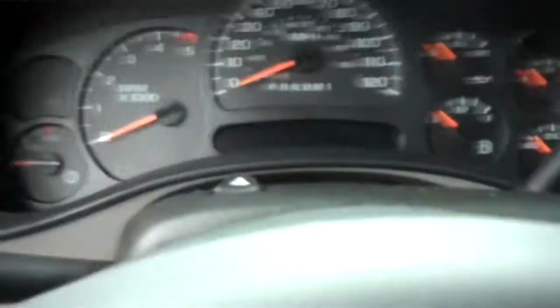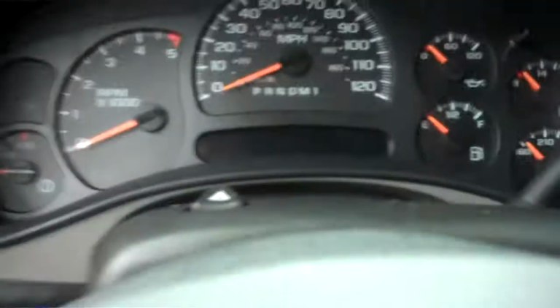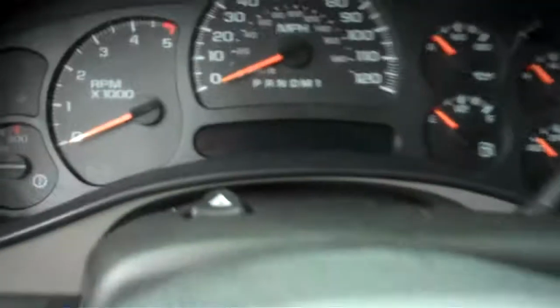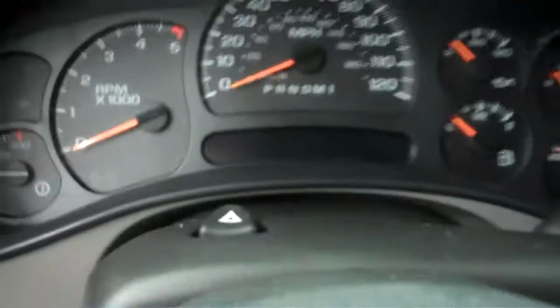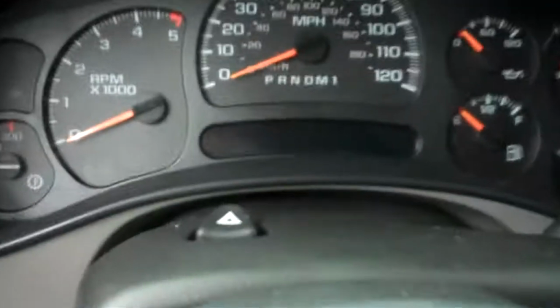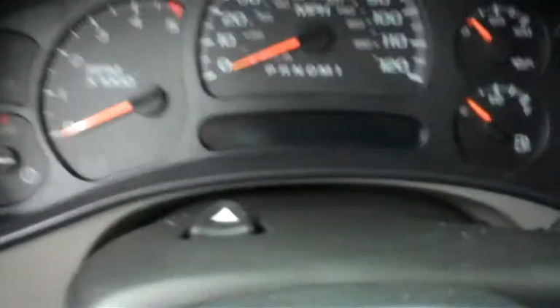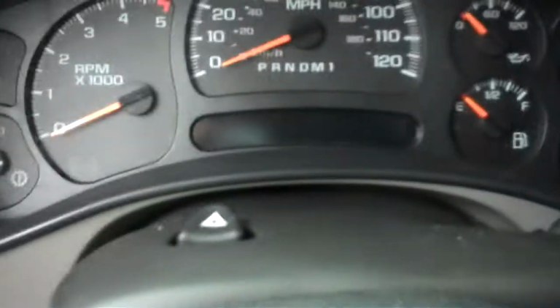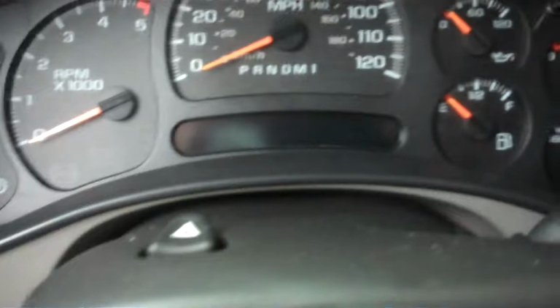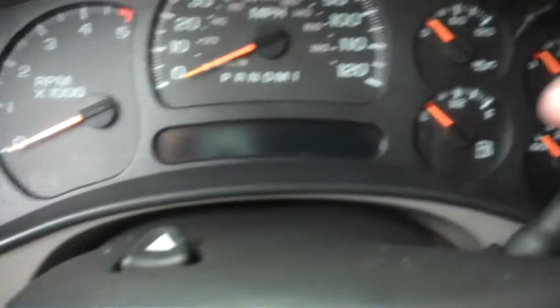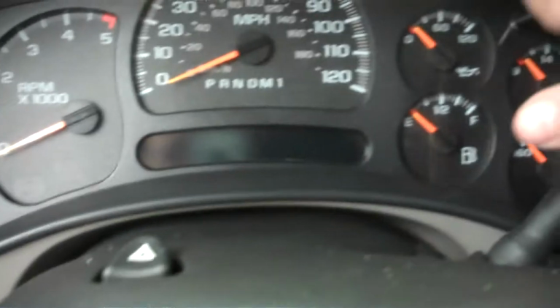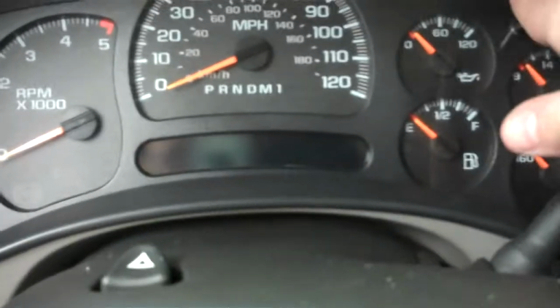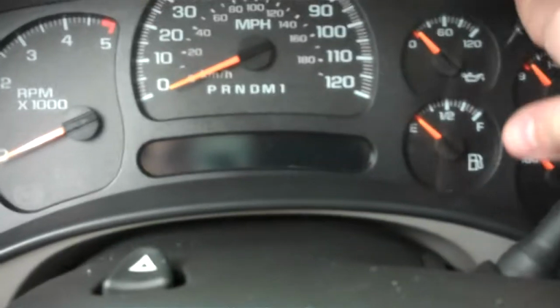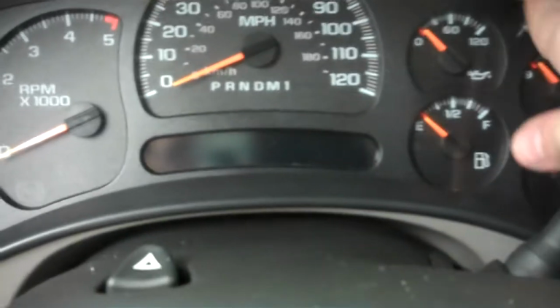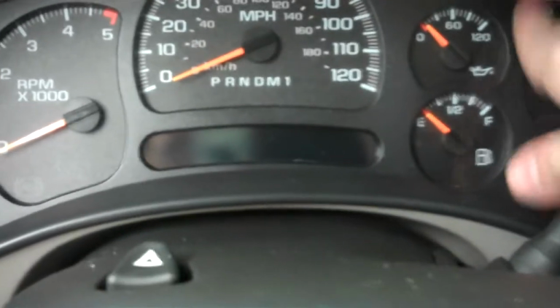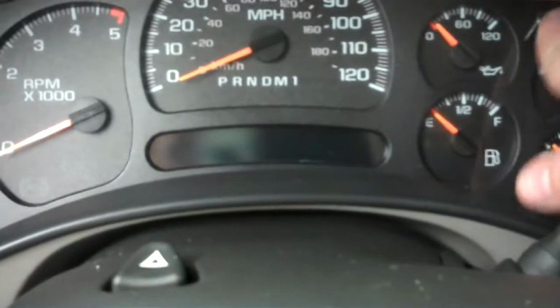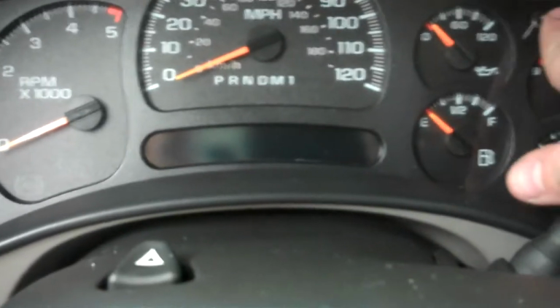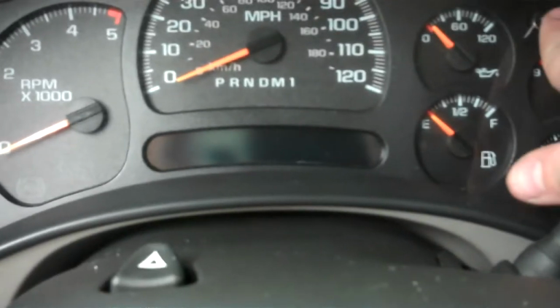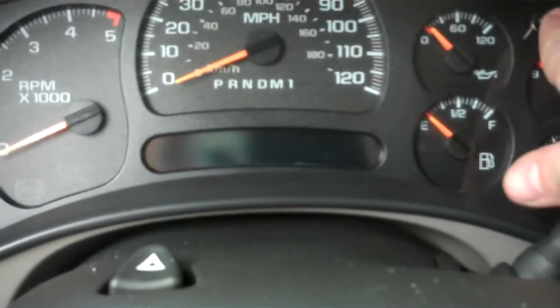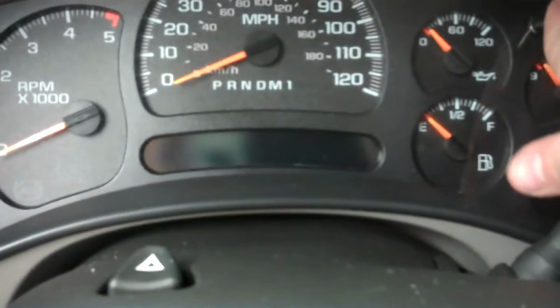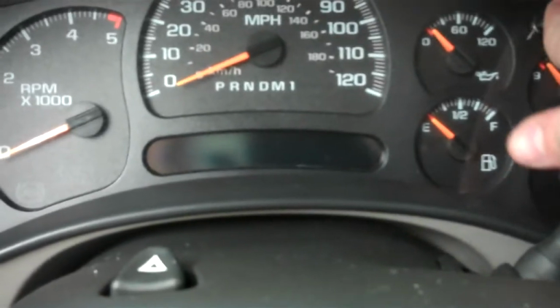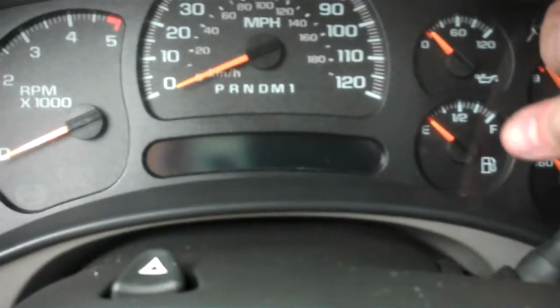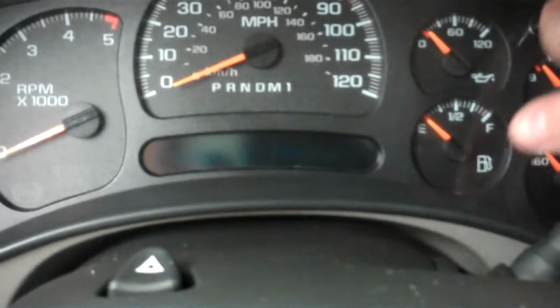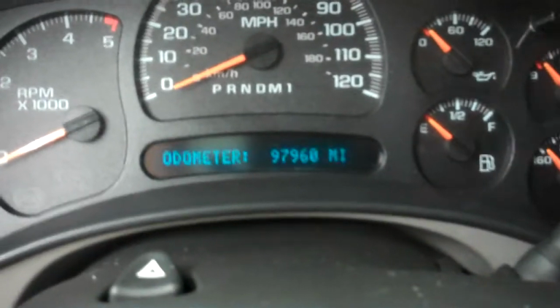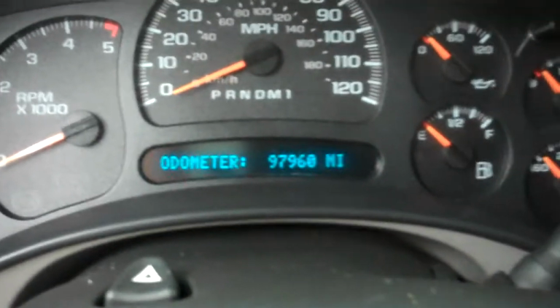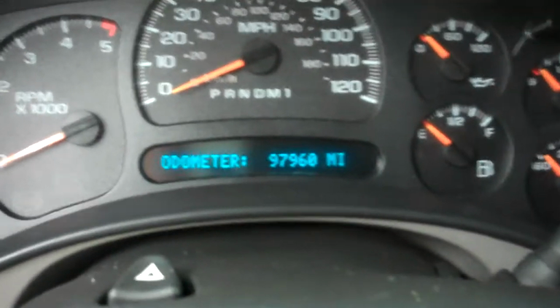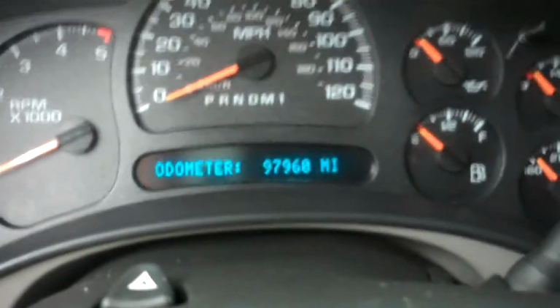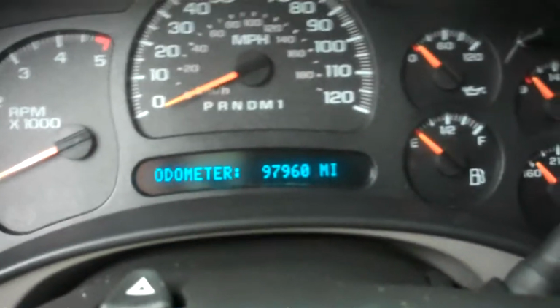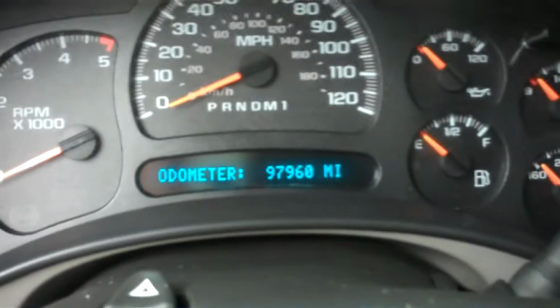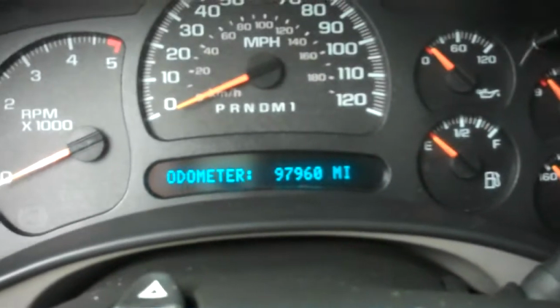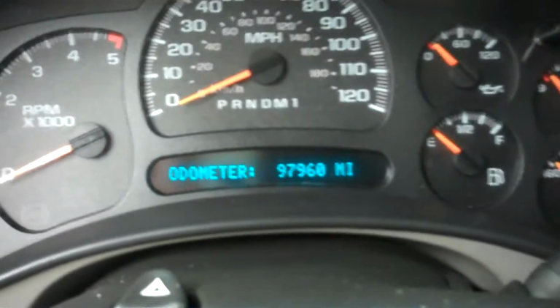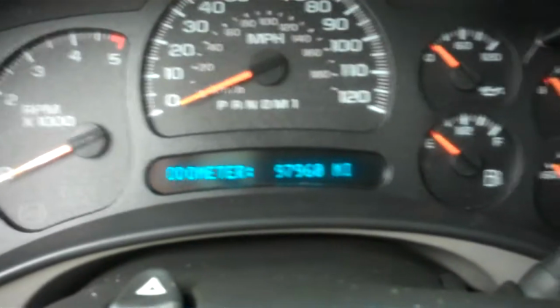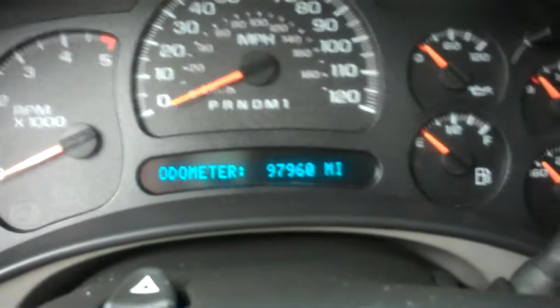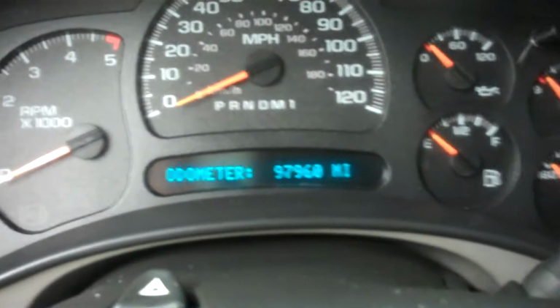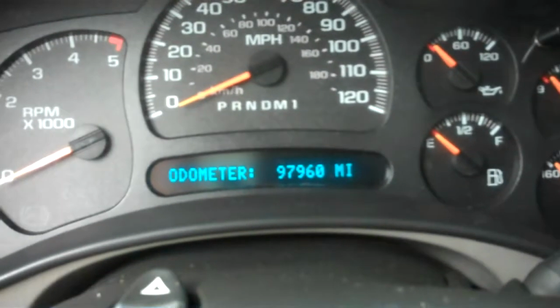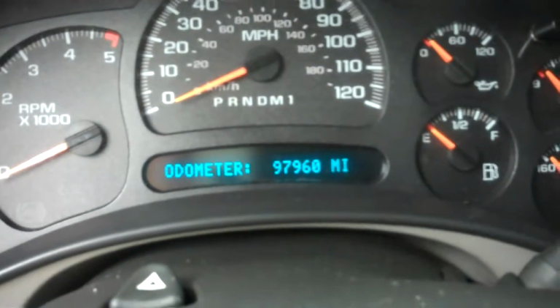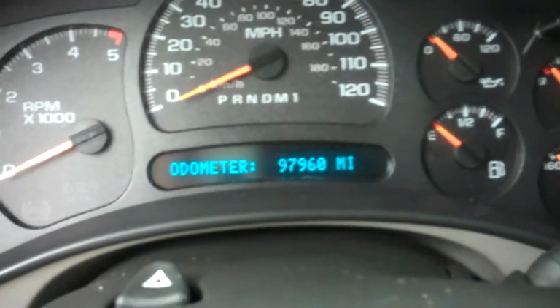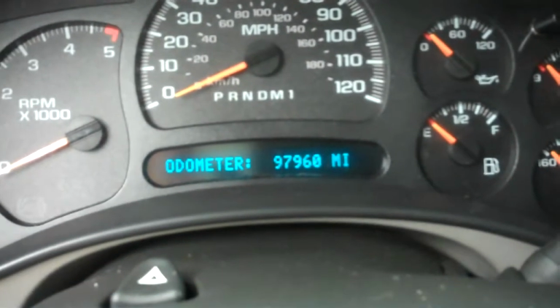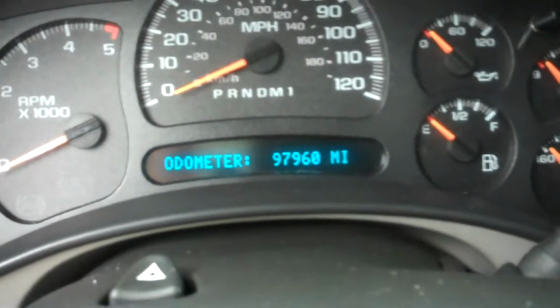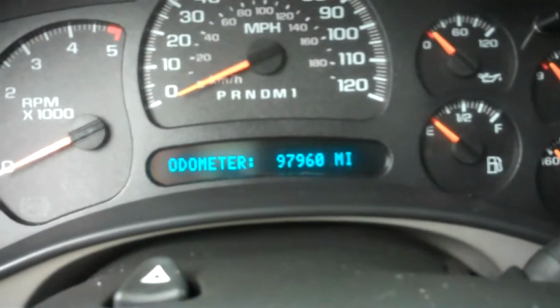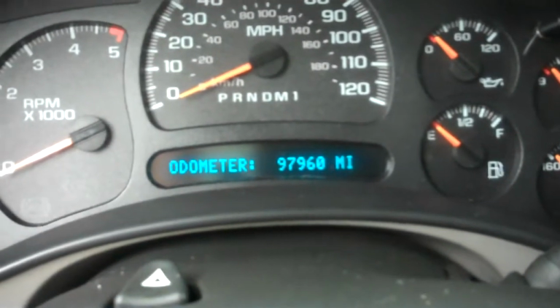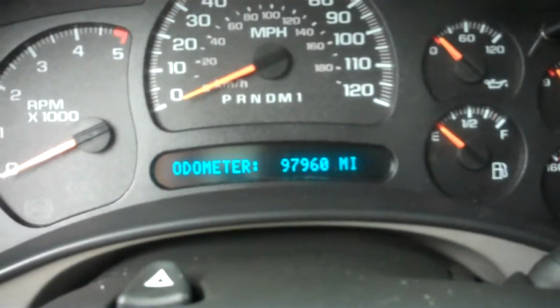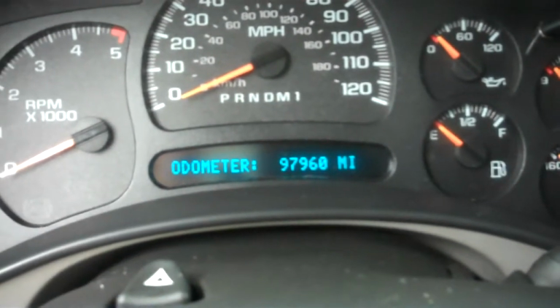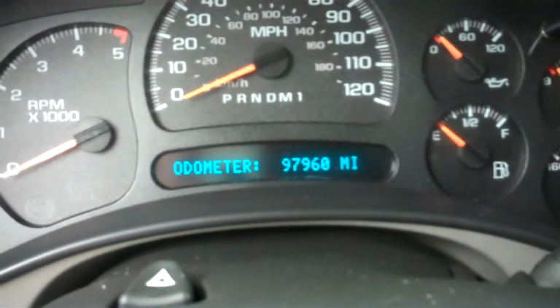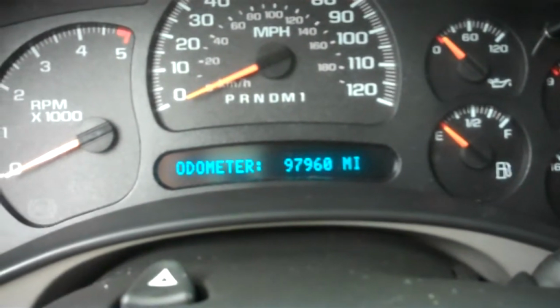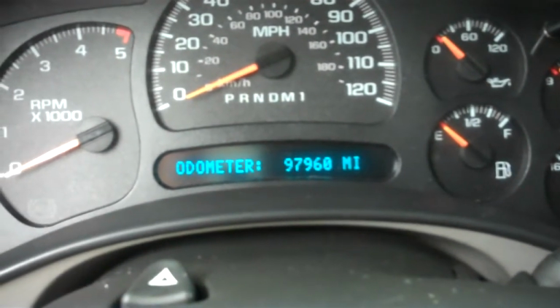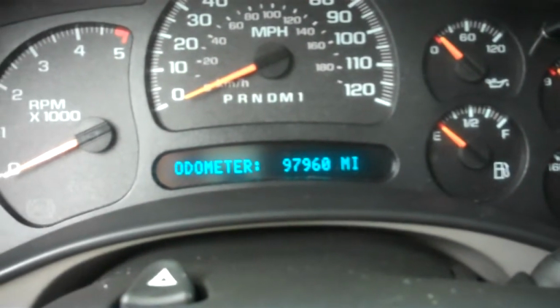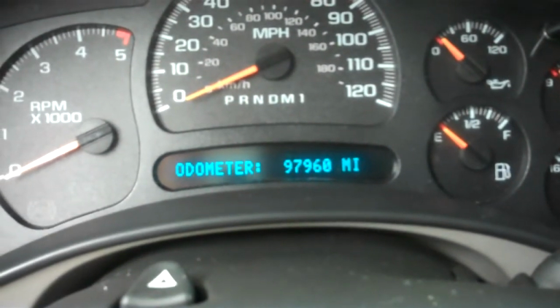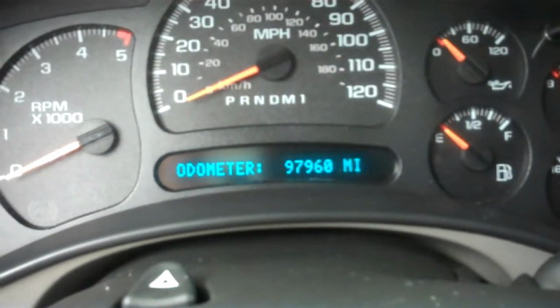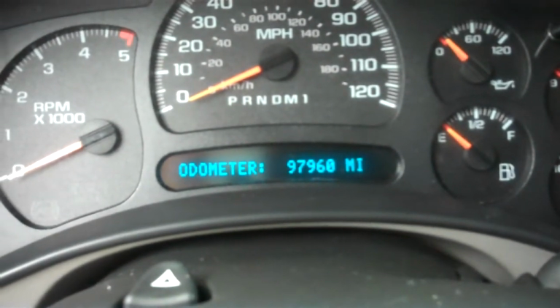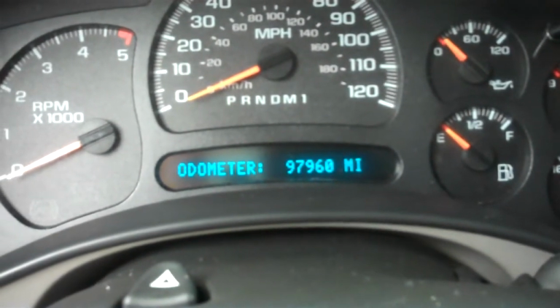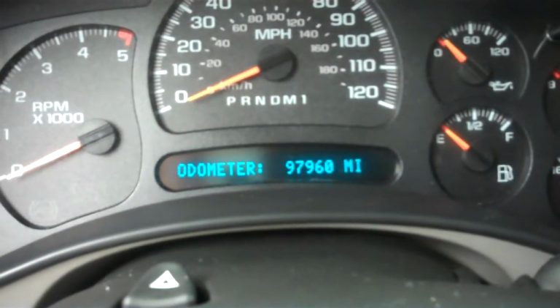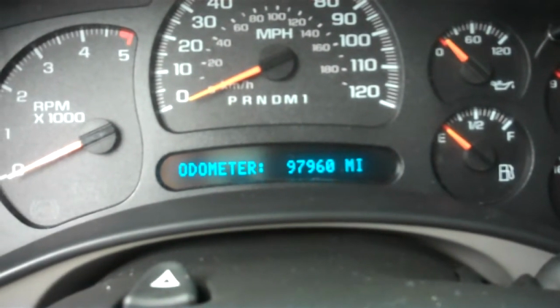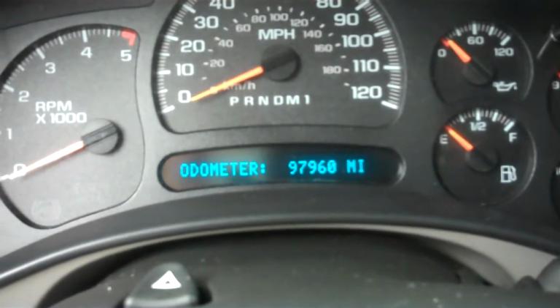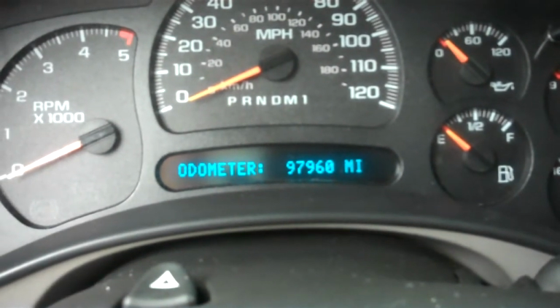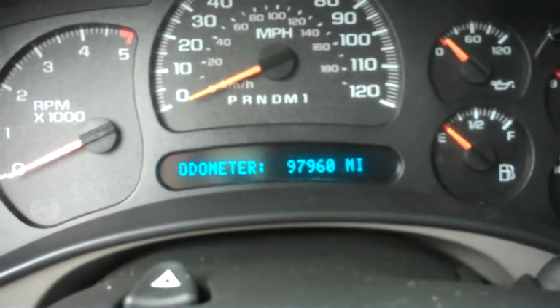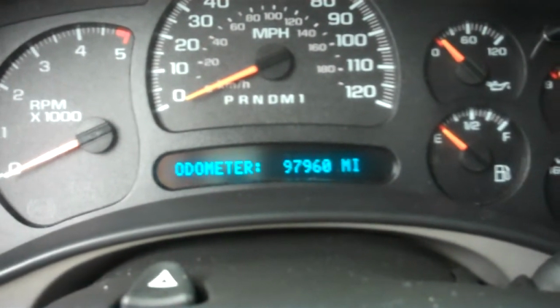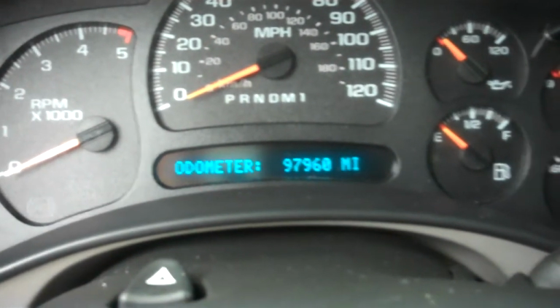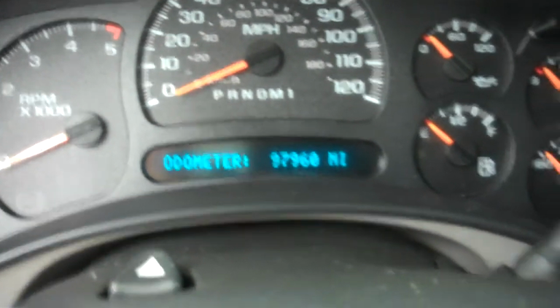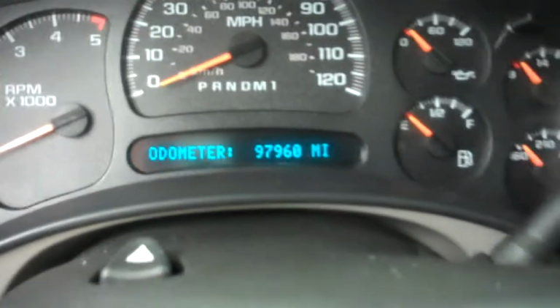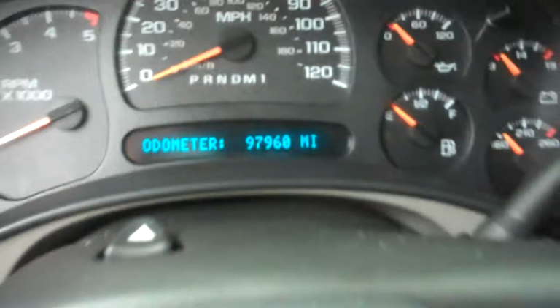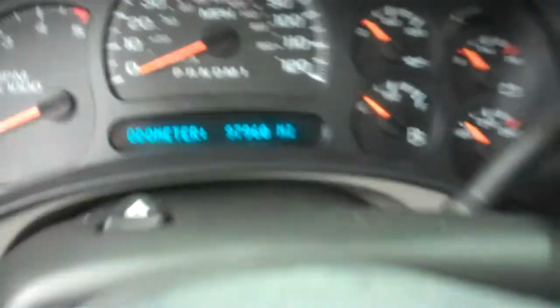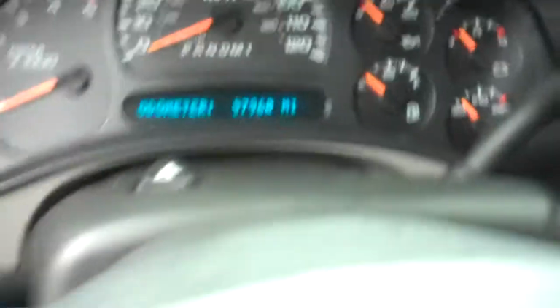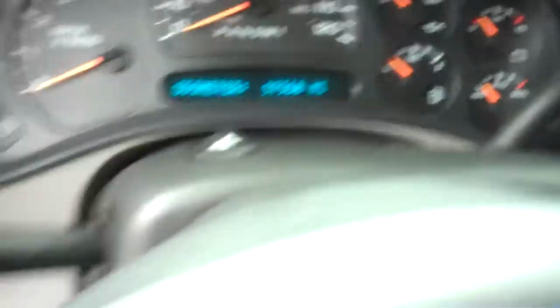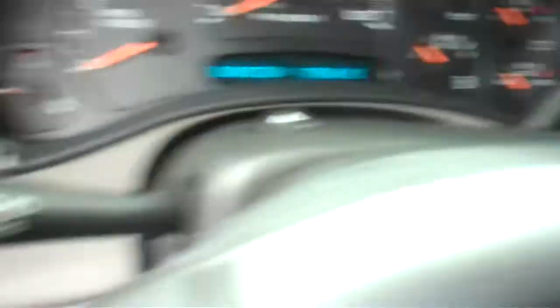Show you the odometer now. That reads 97,960 miles — 97,960.